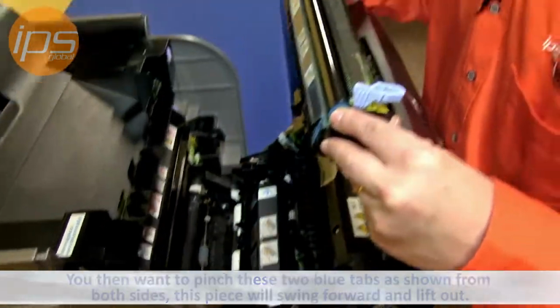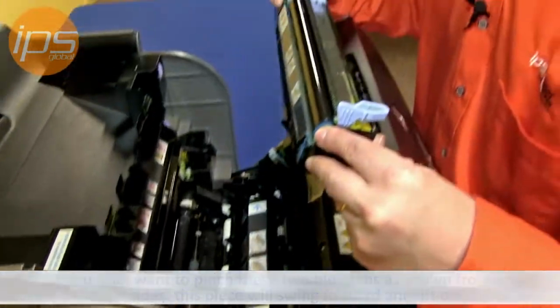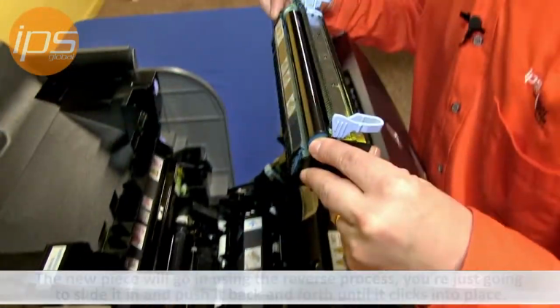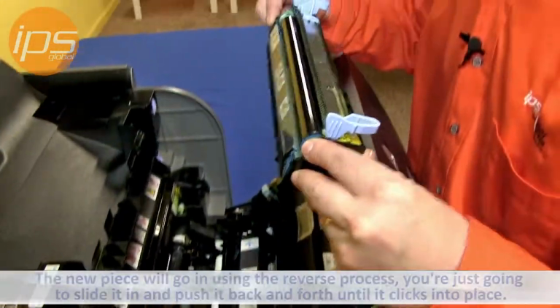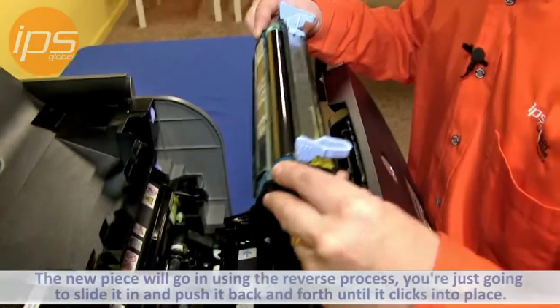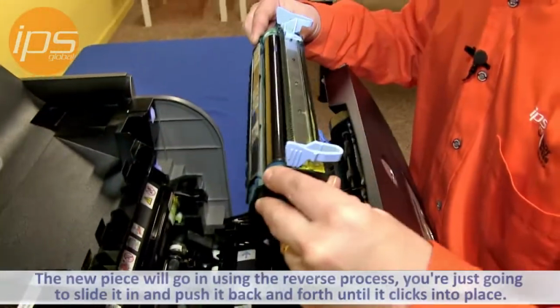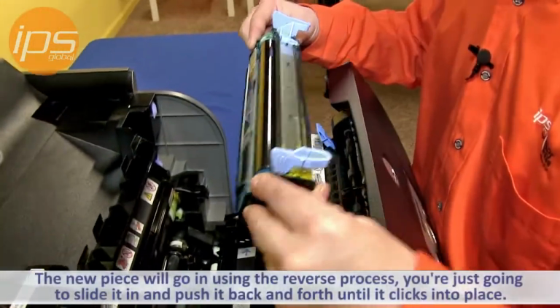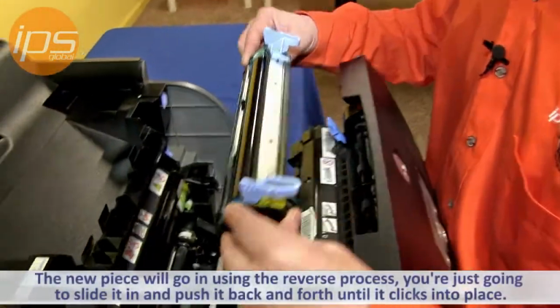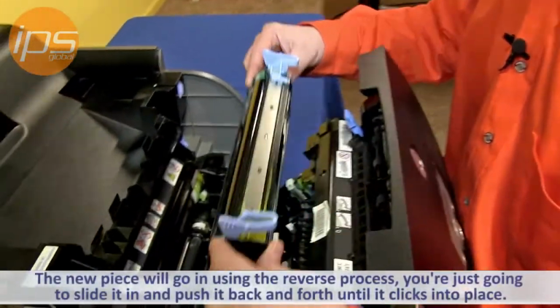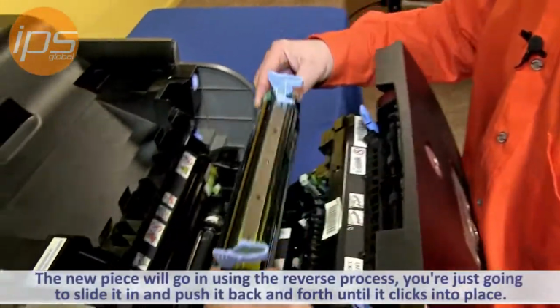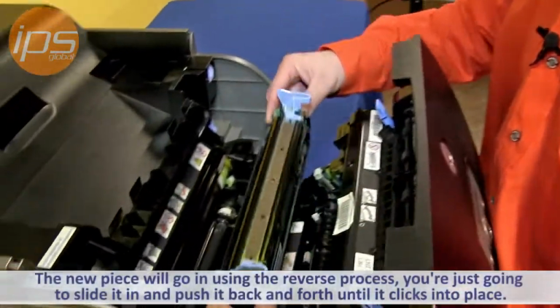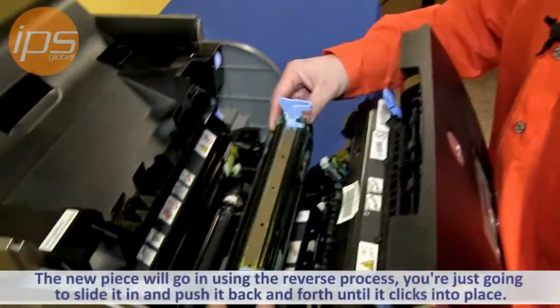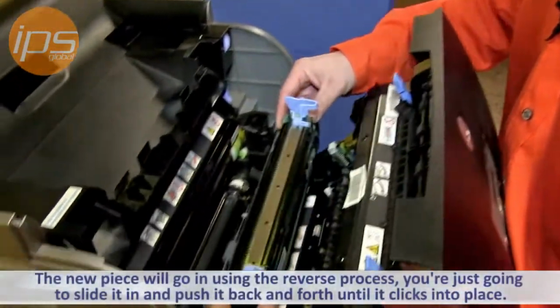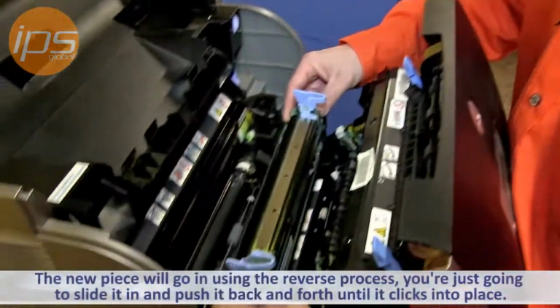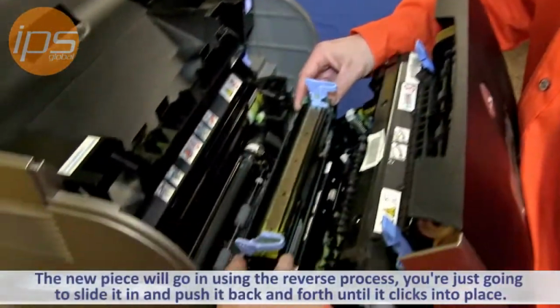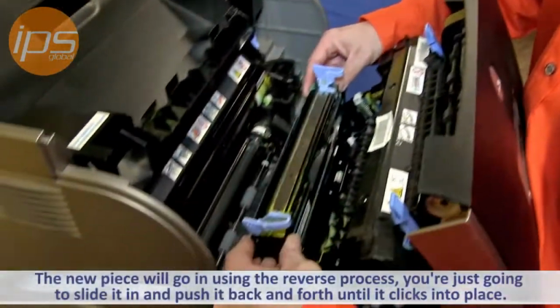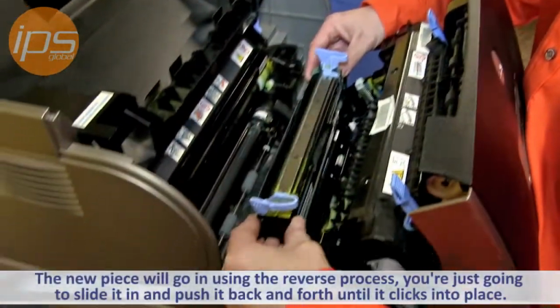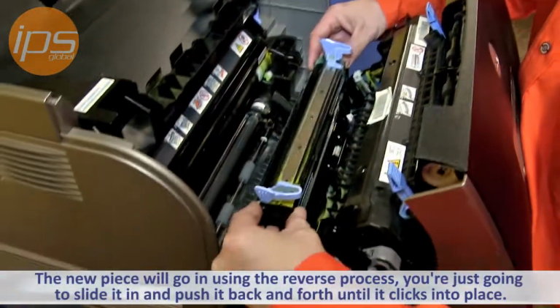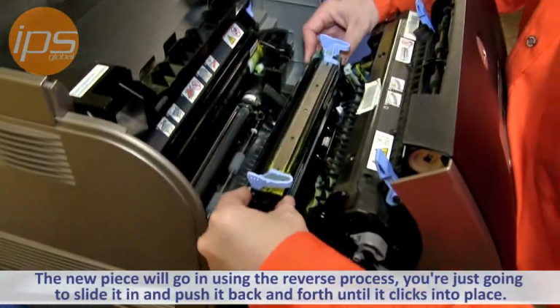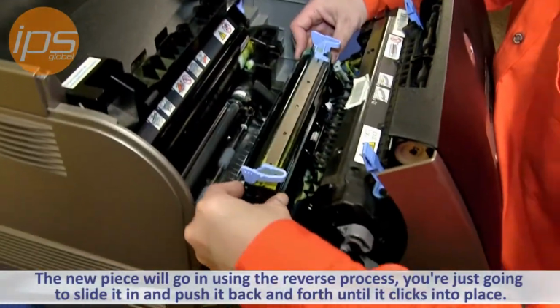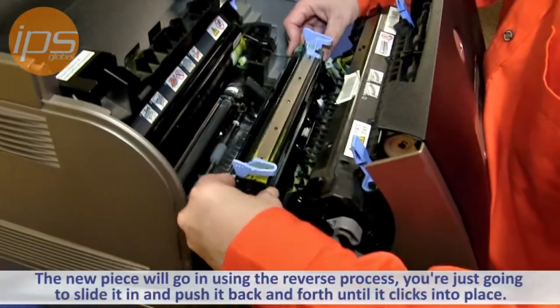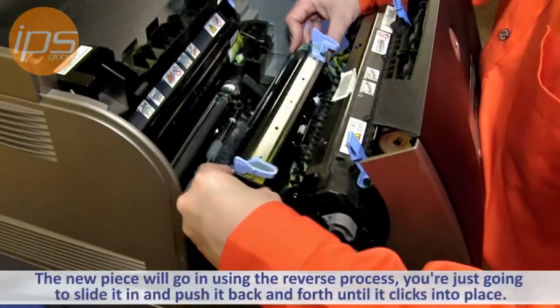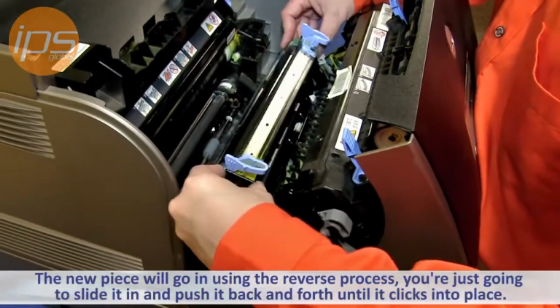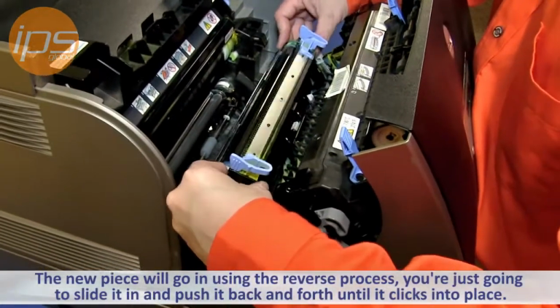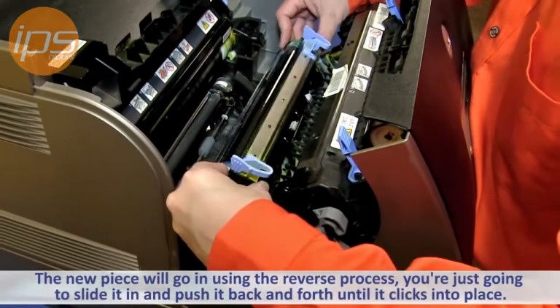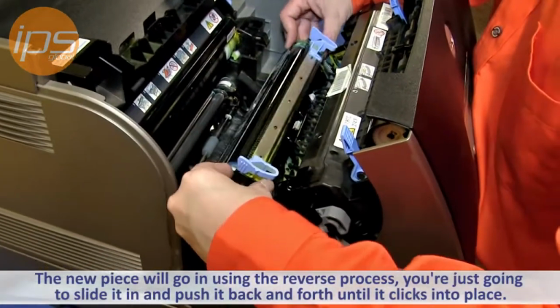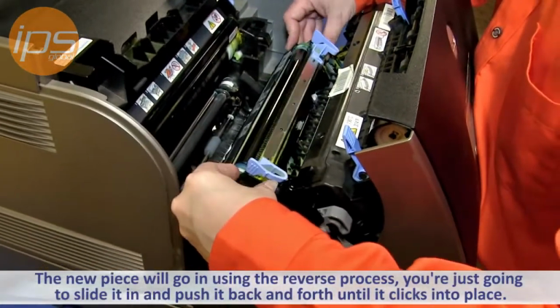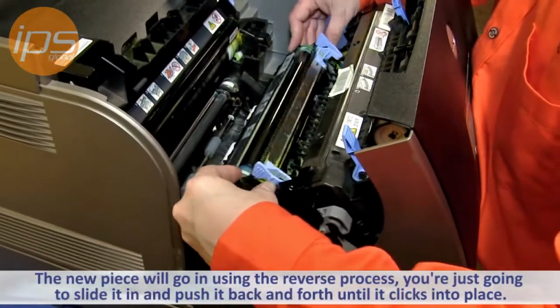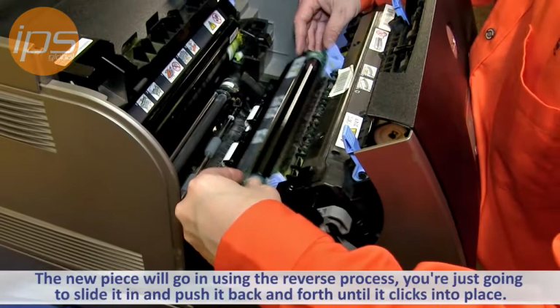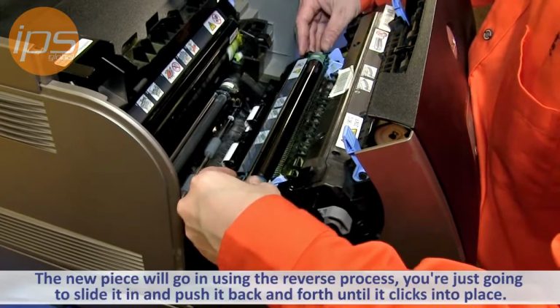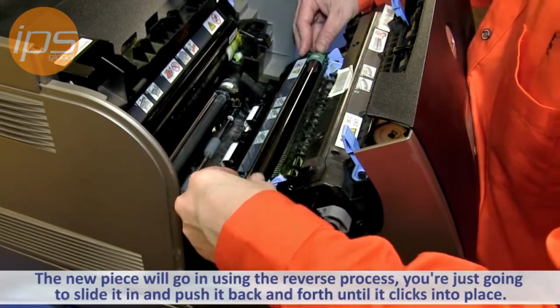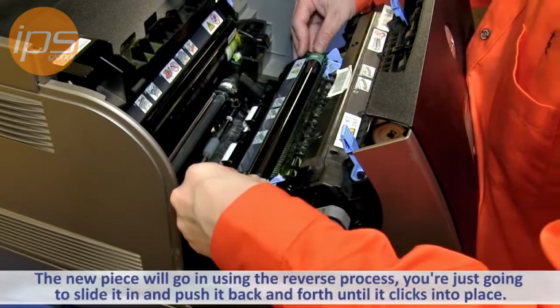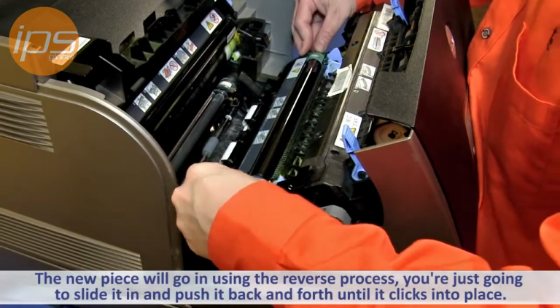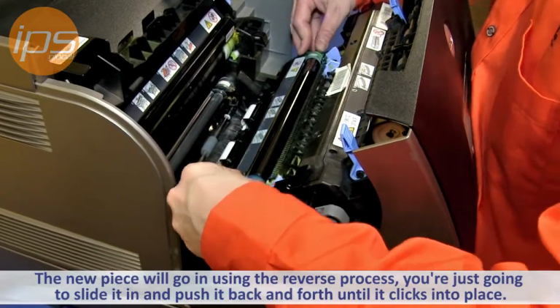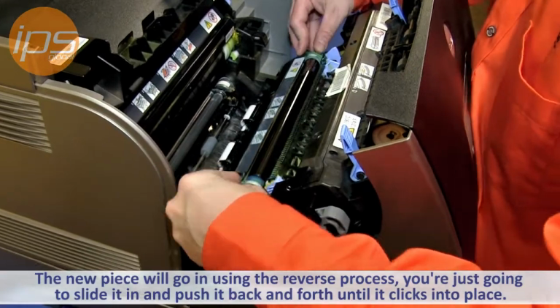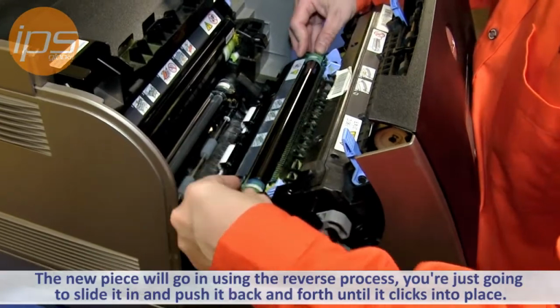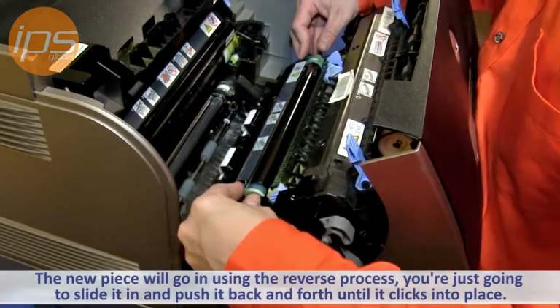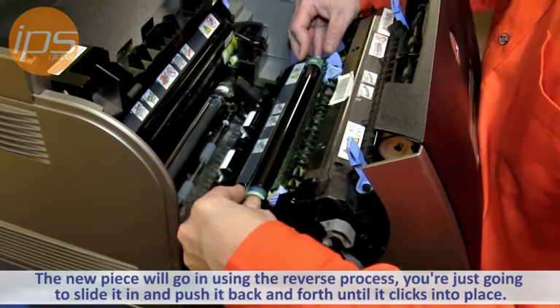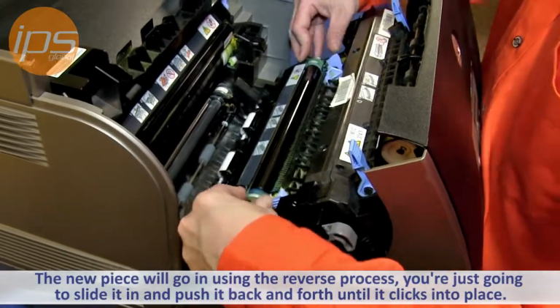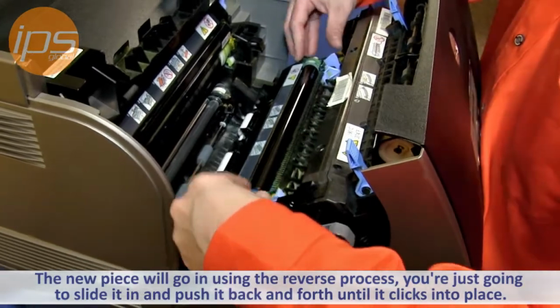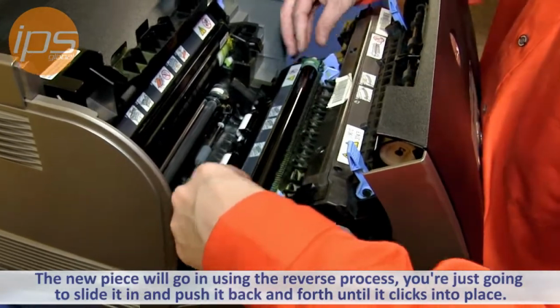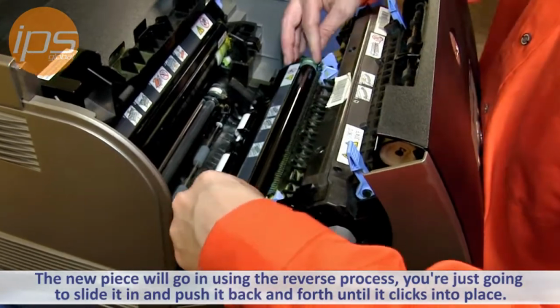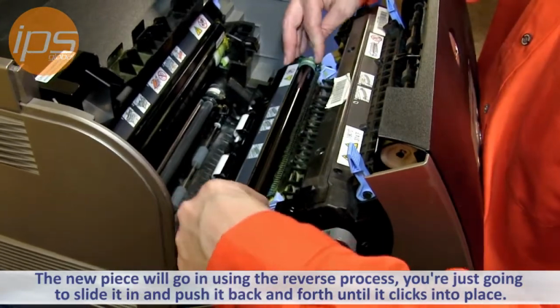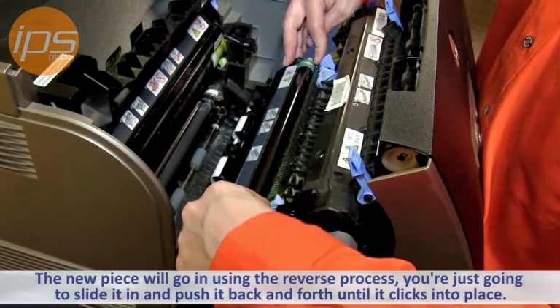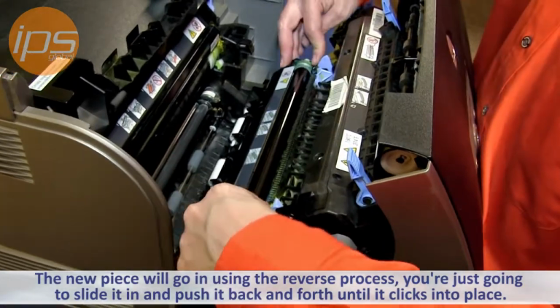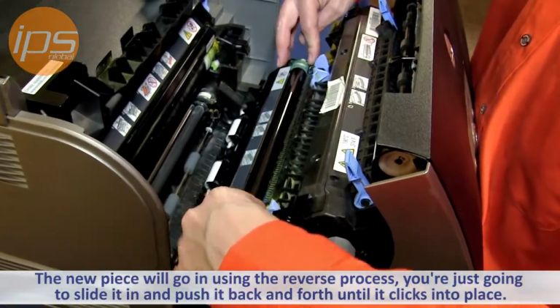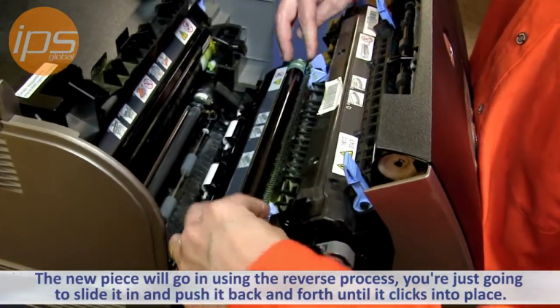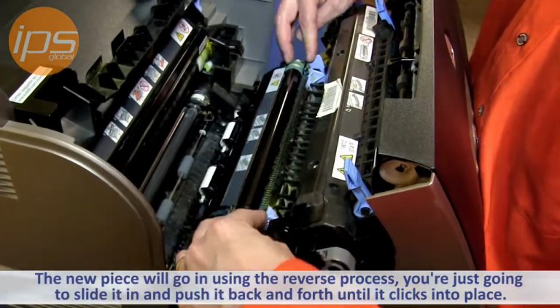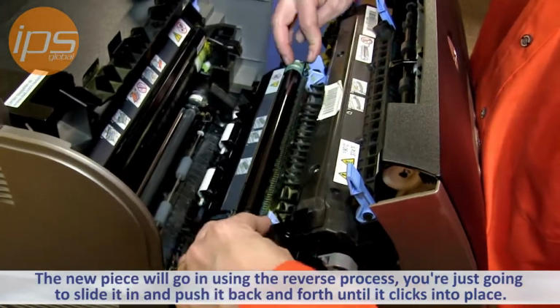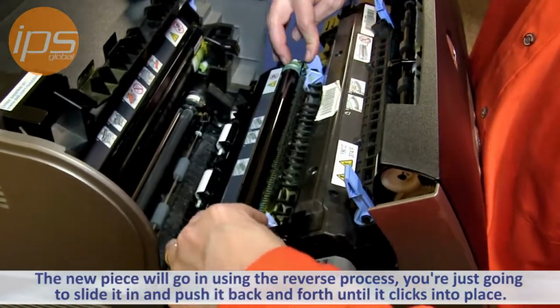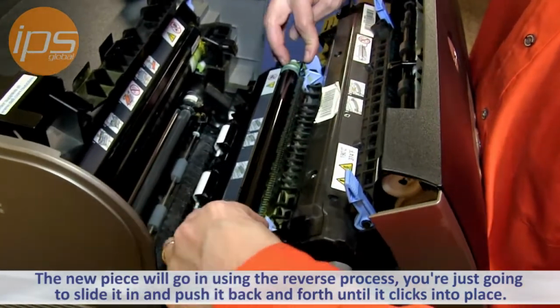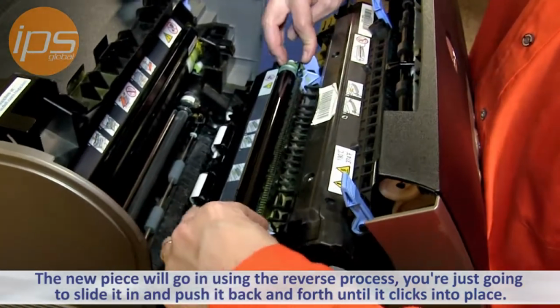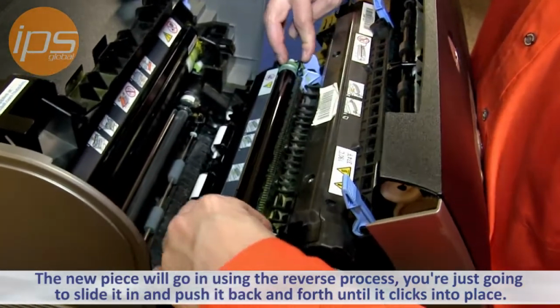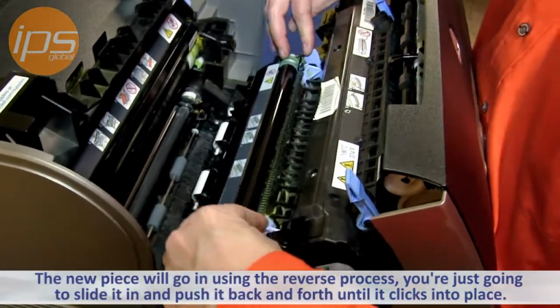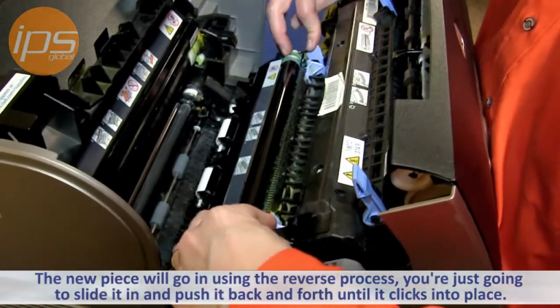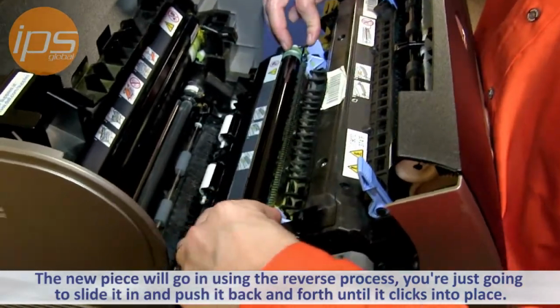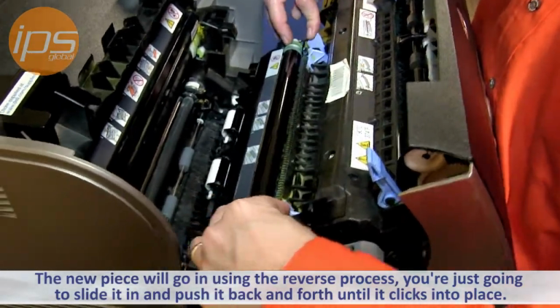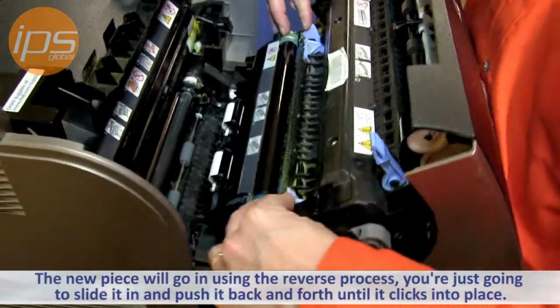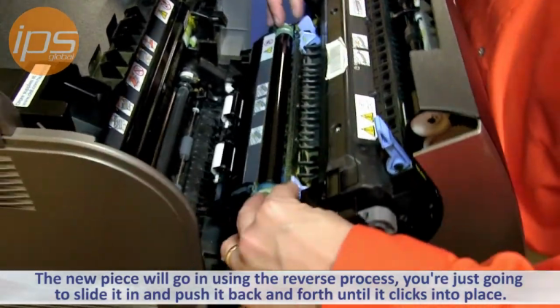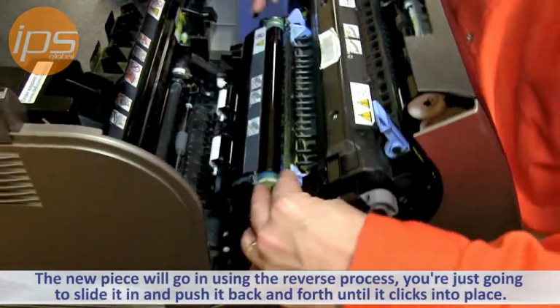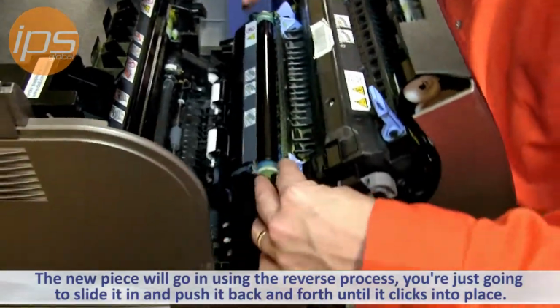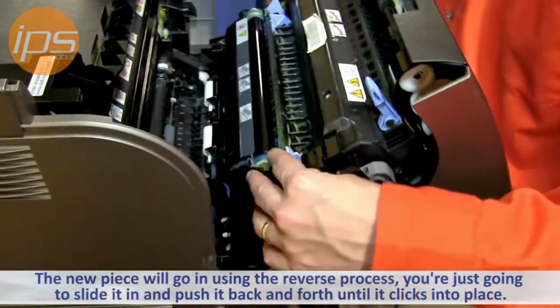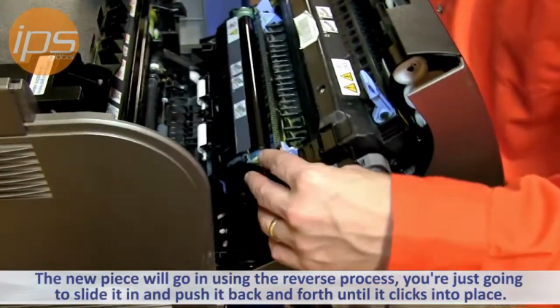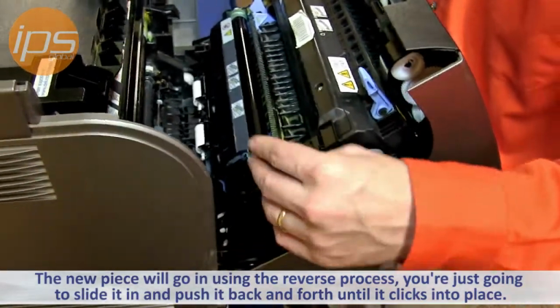The new piece will go in in a reverse process. You're just going to slide it in and then push it back until it clicks into place.